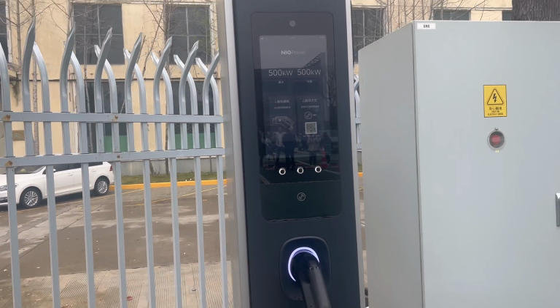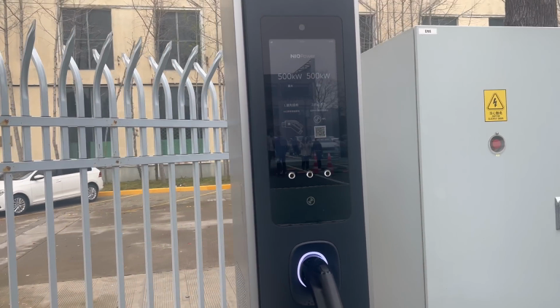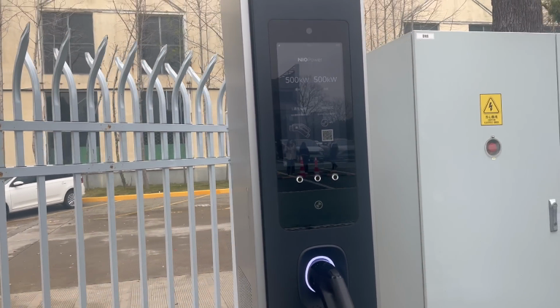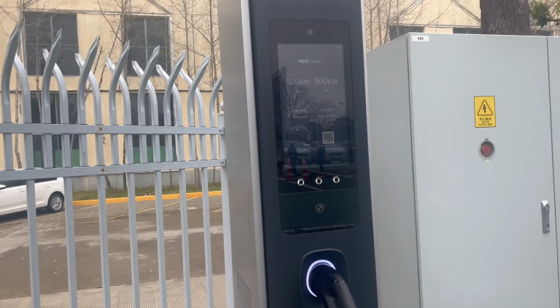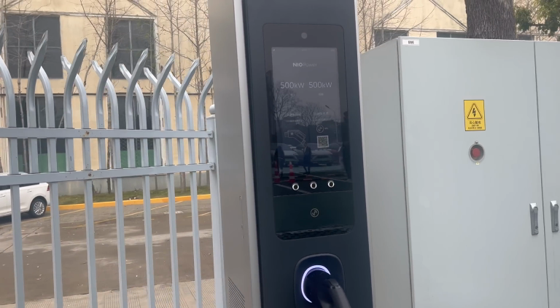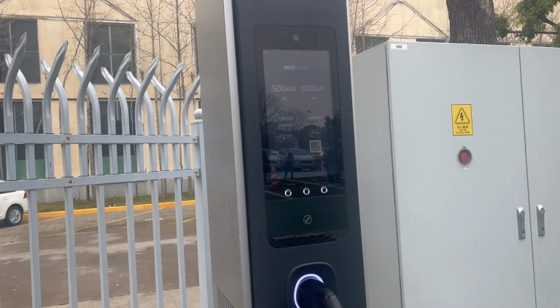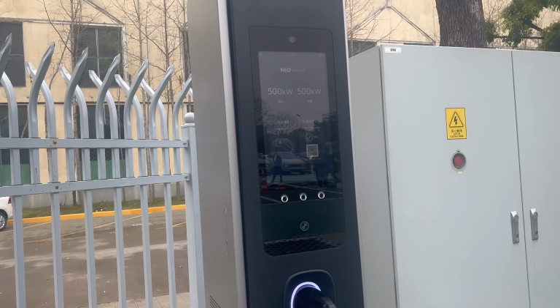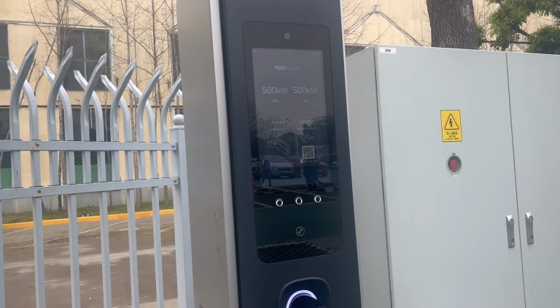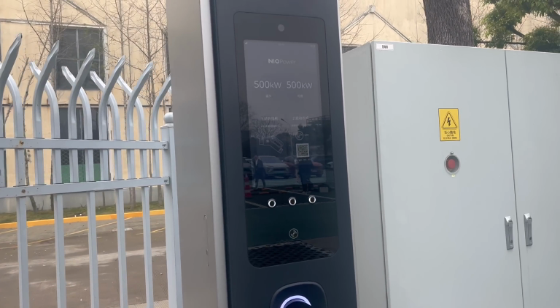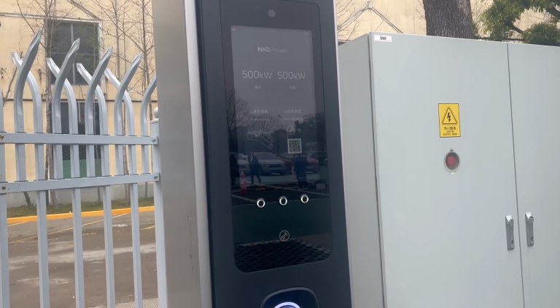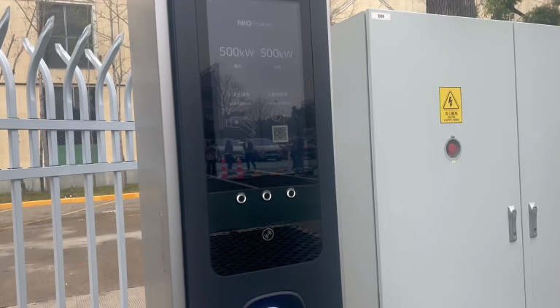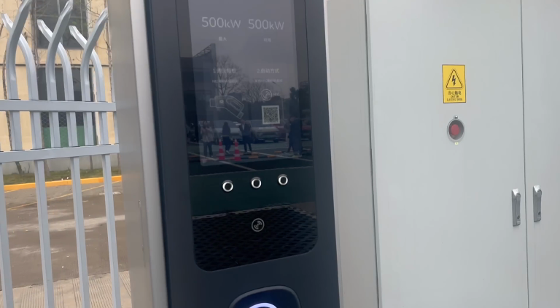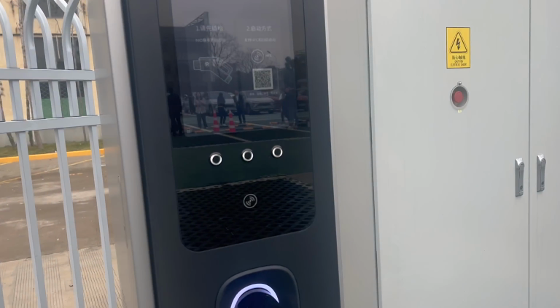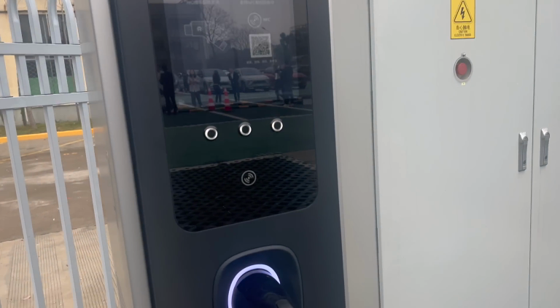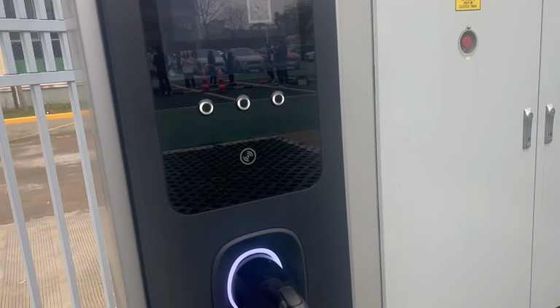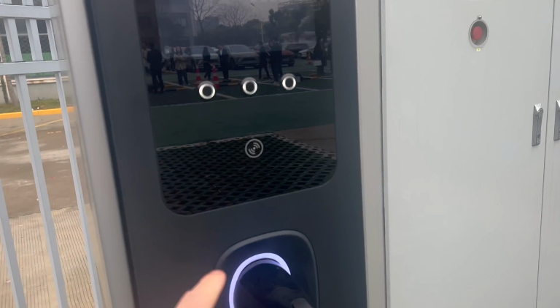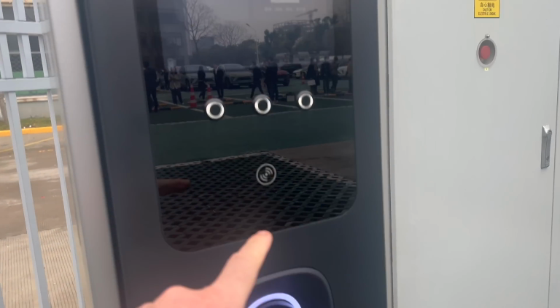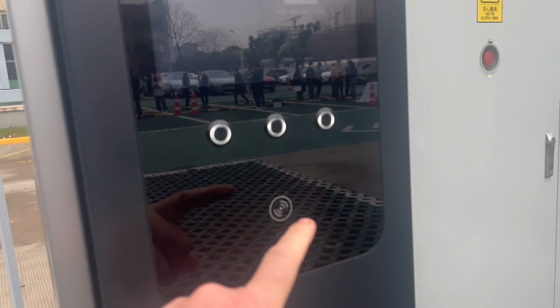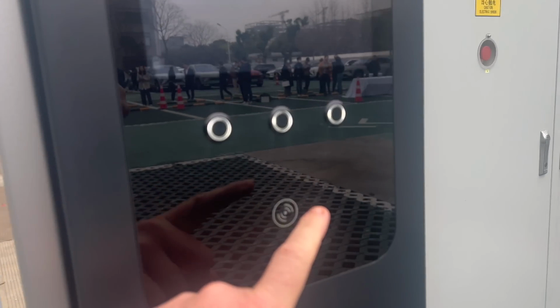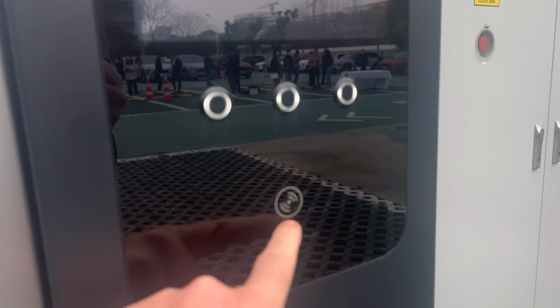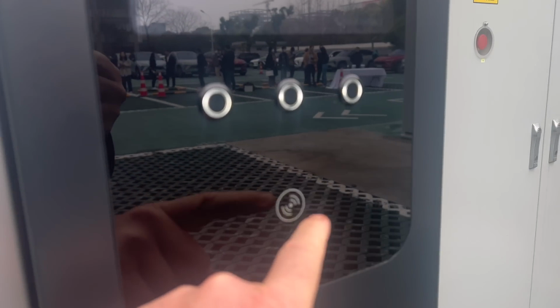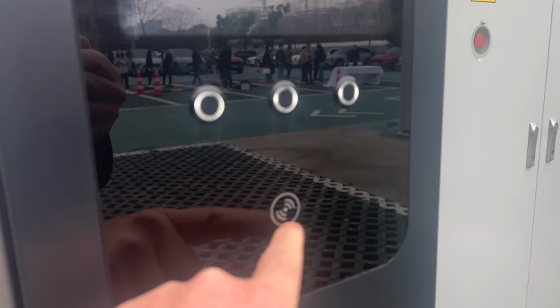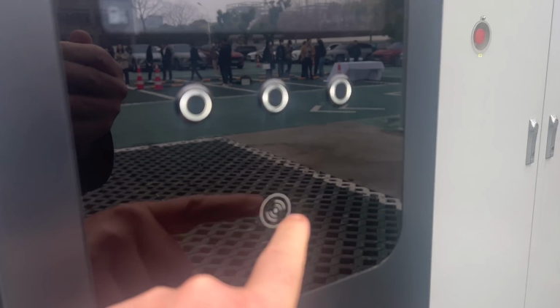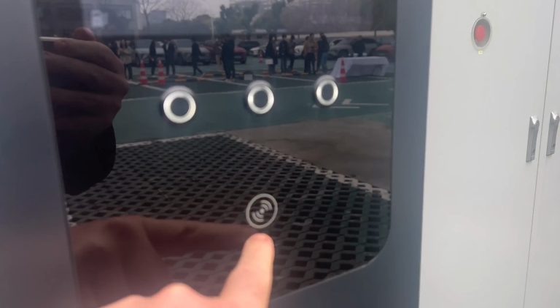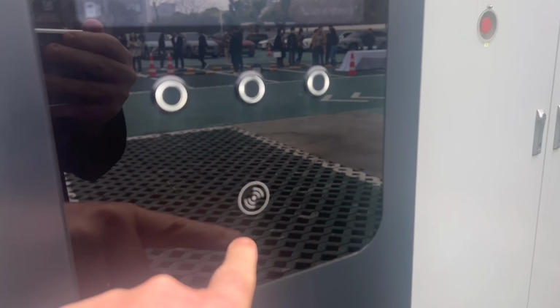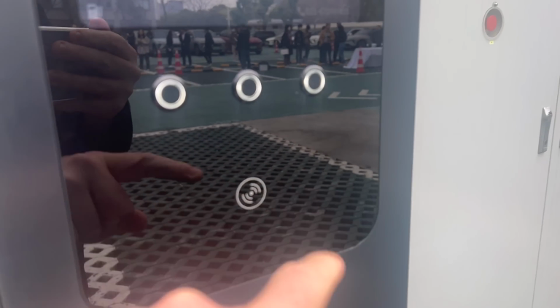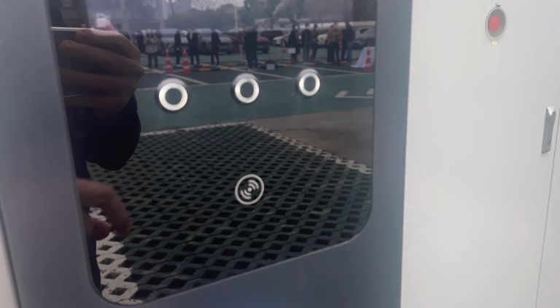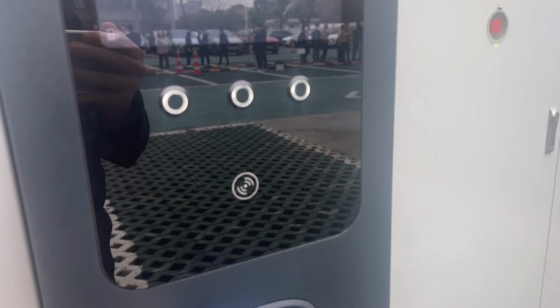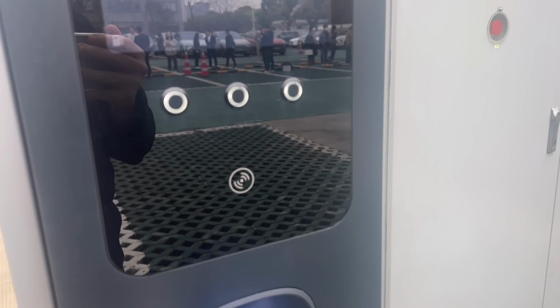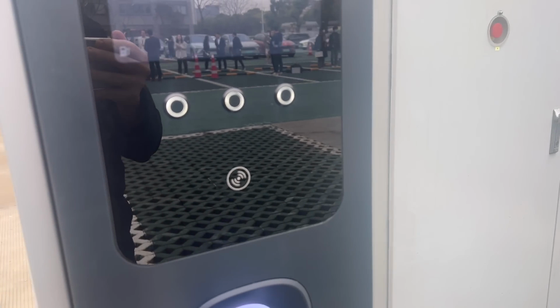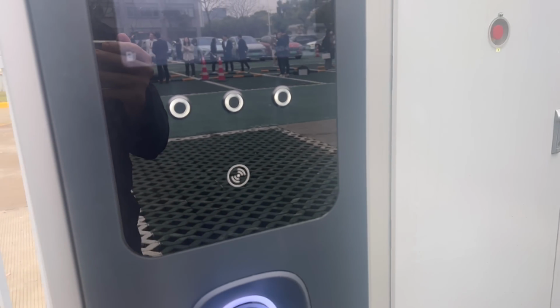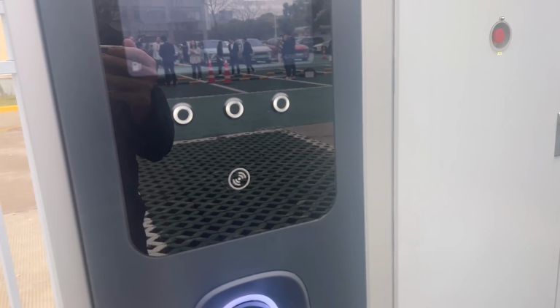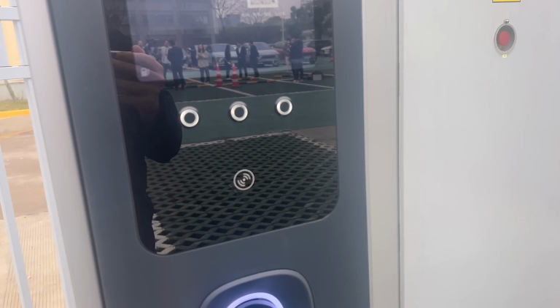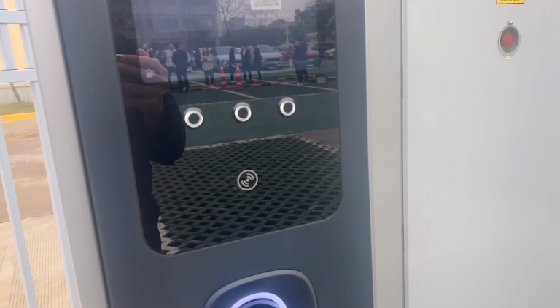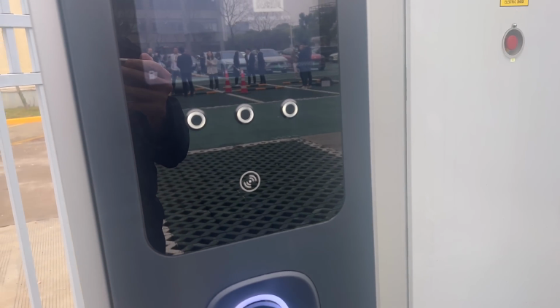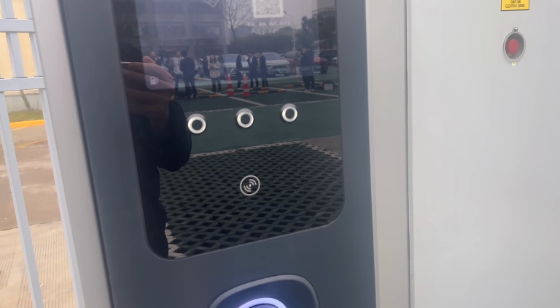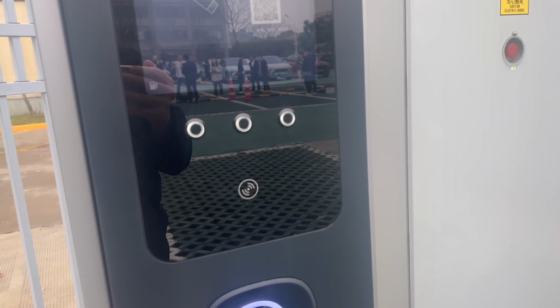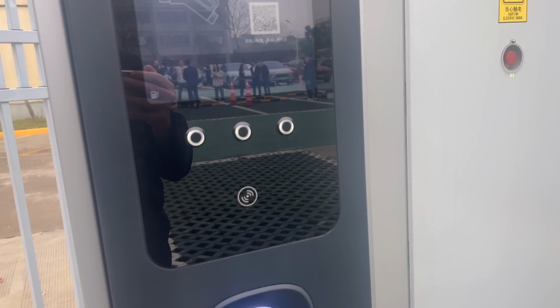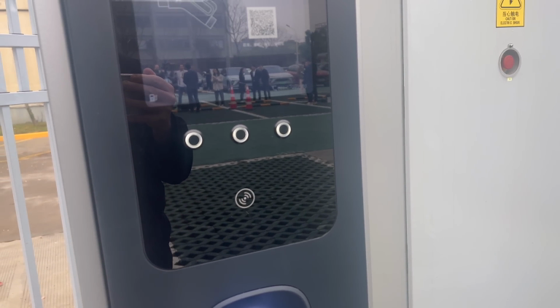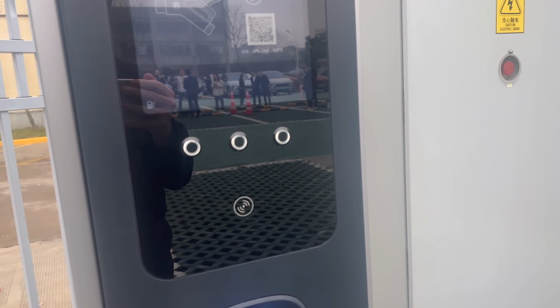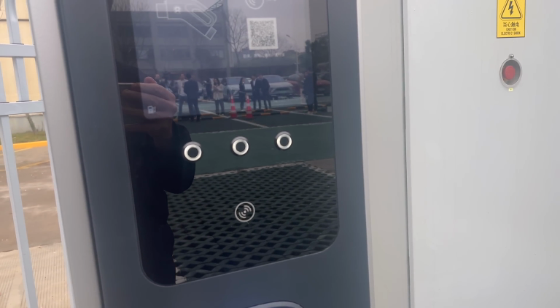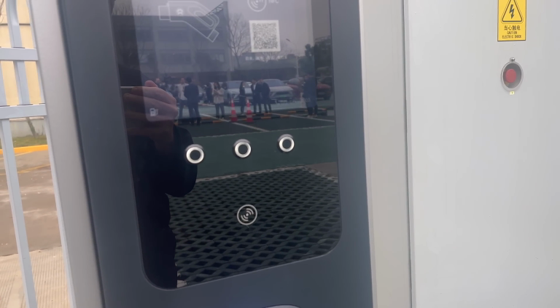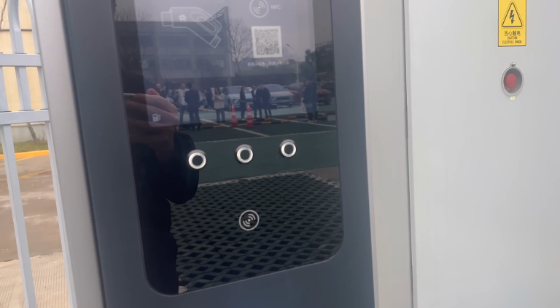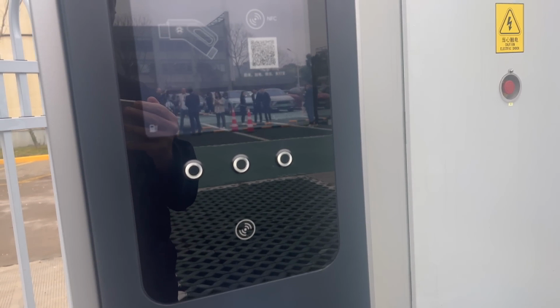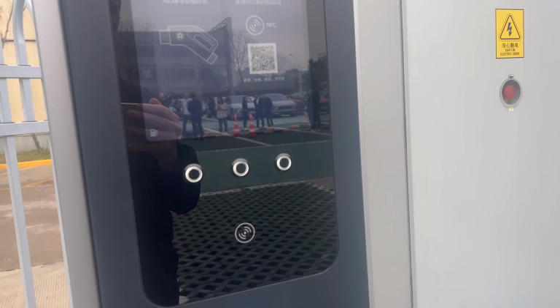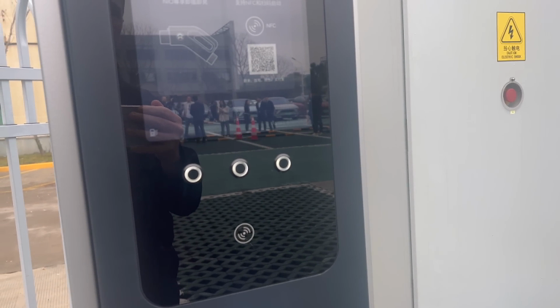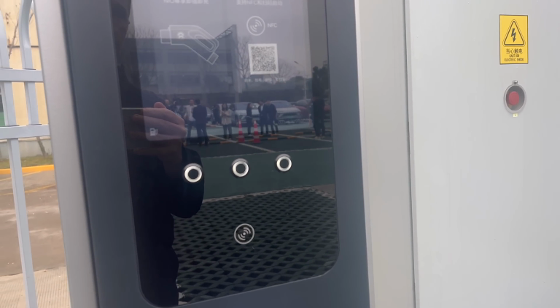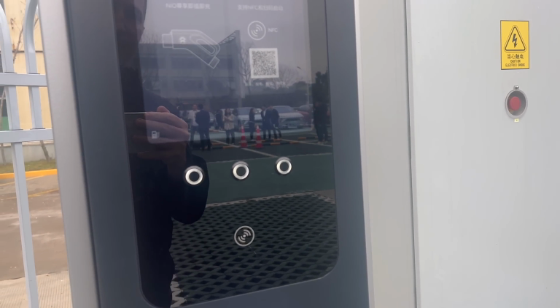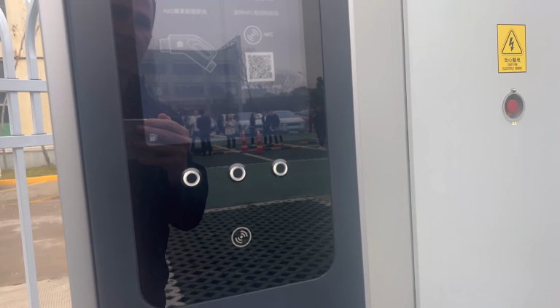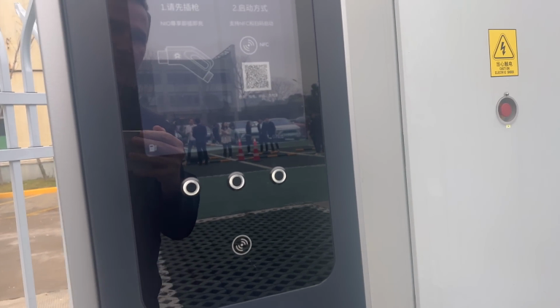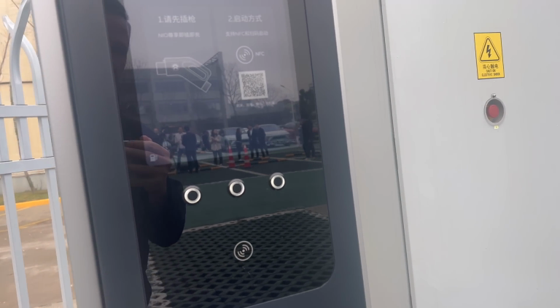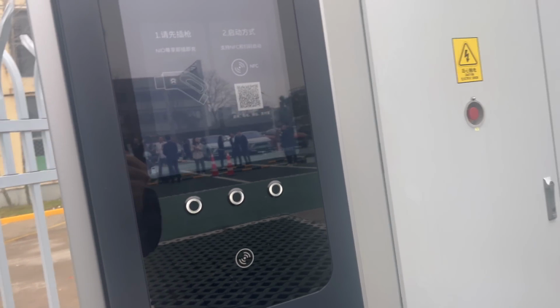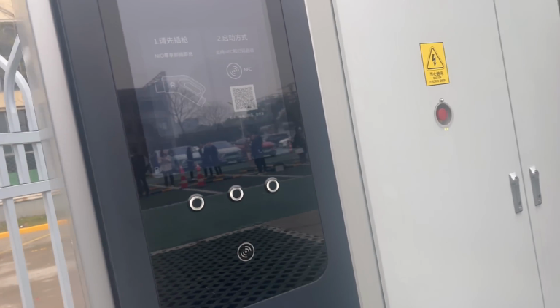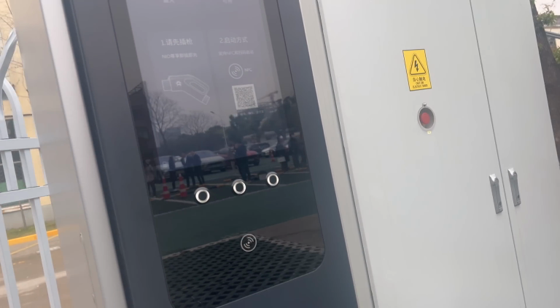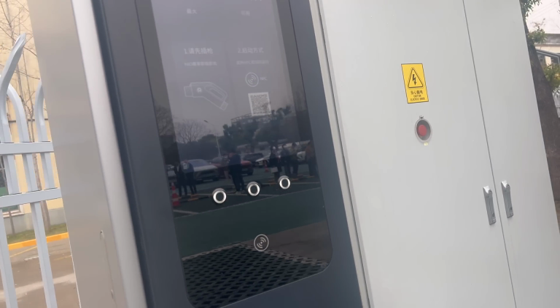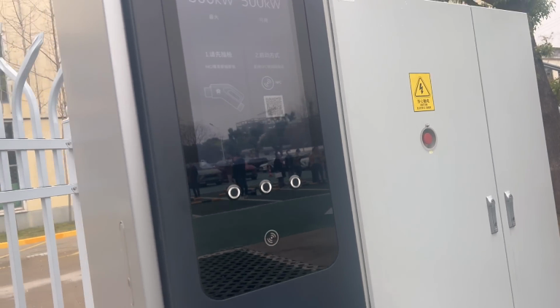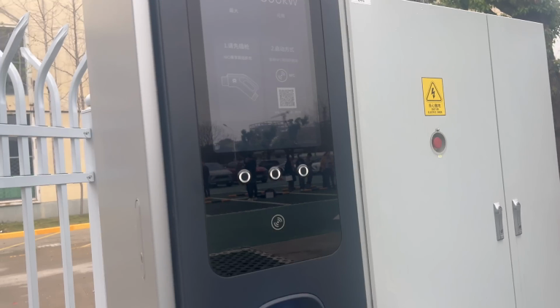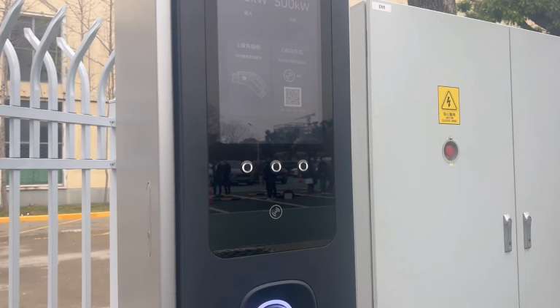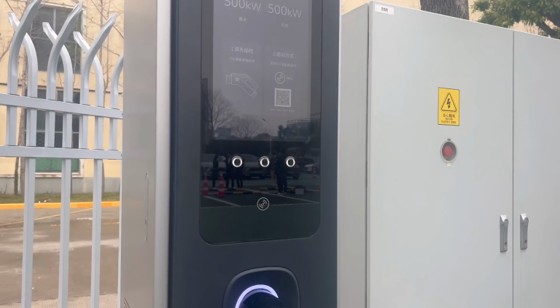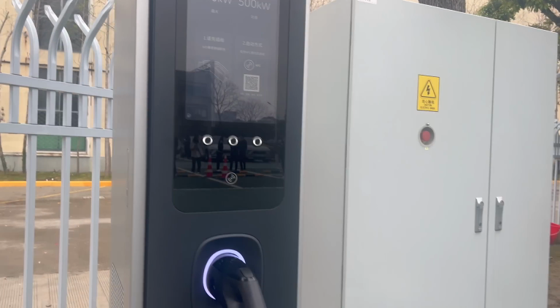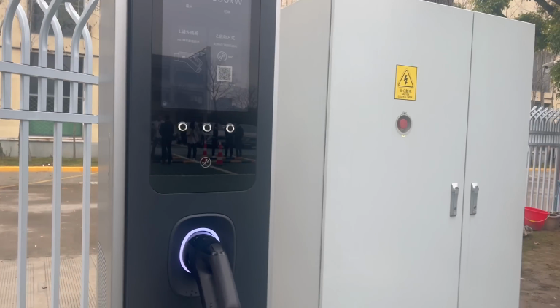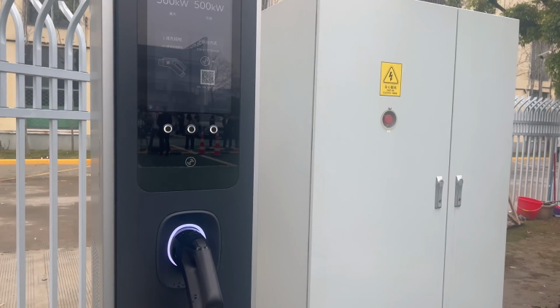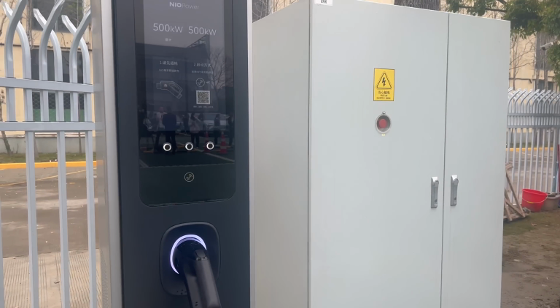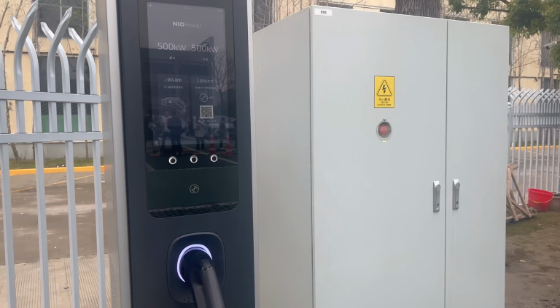As you can see it has NFC payment, so that's an improvement. That's going to be available in Europe this year, so all you Europeans look forward to that.